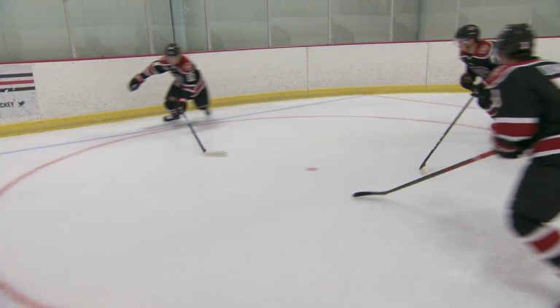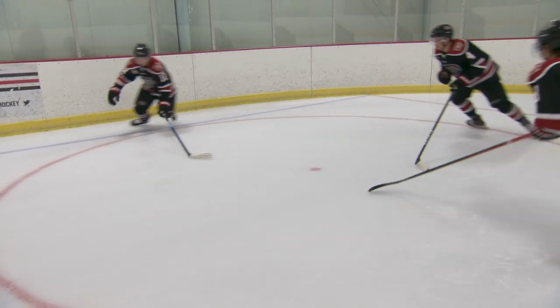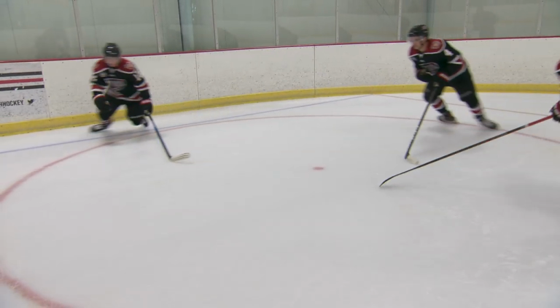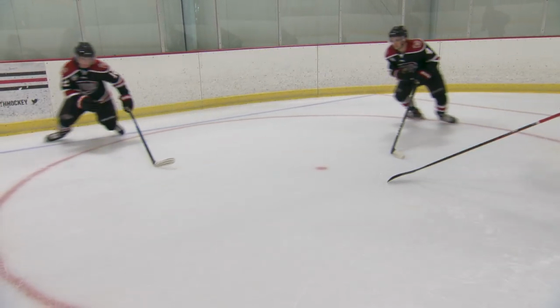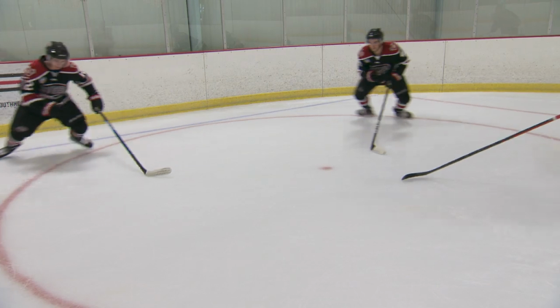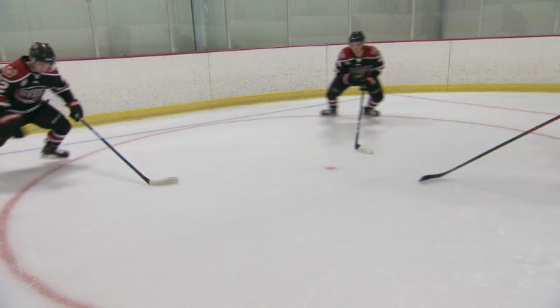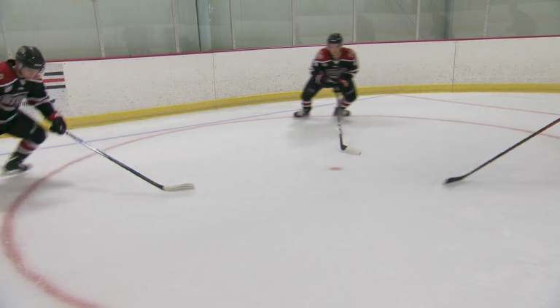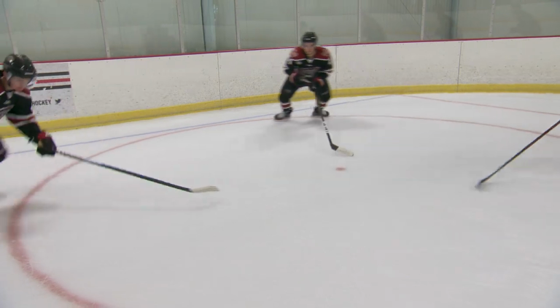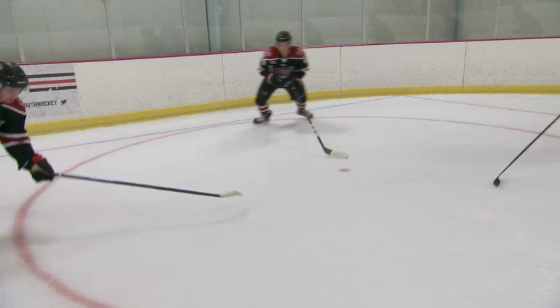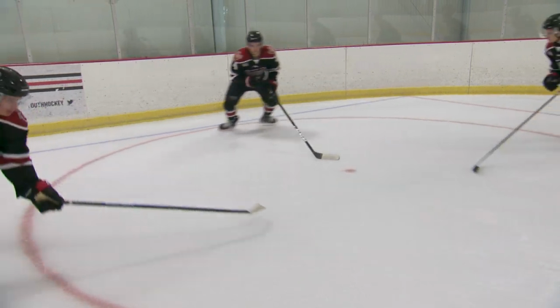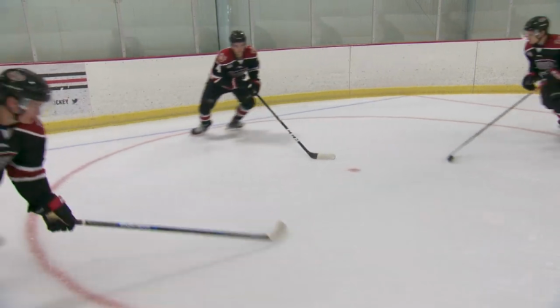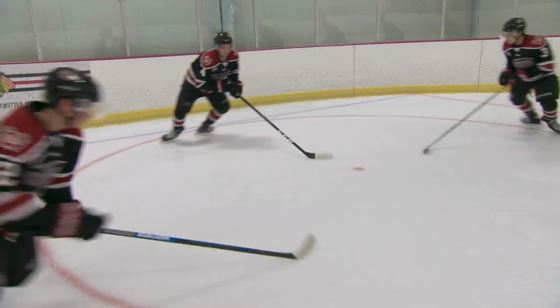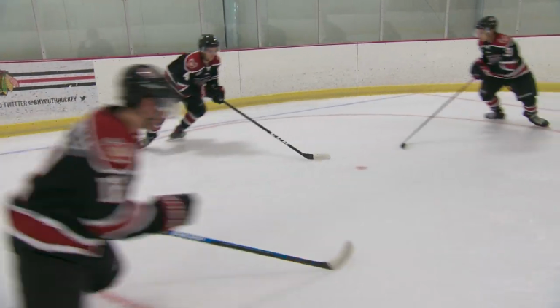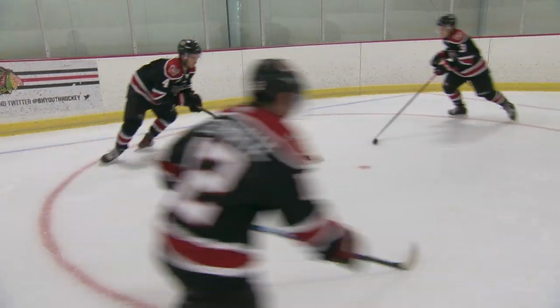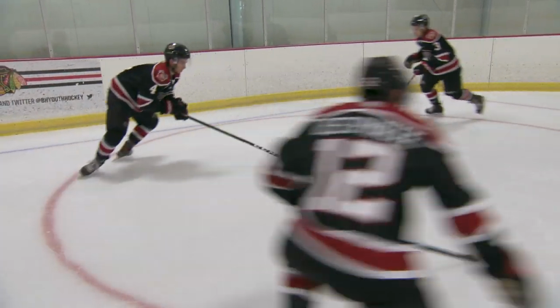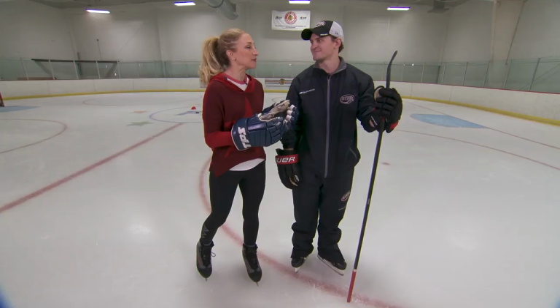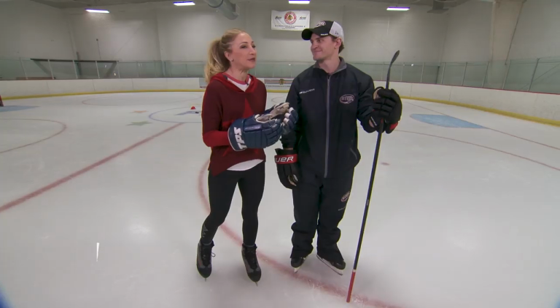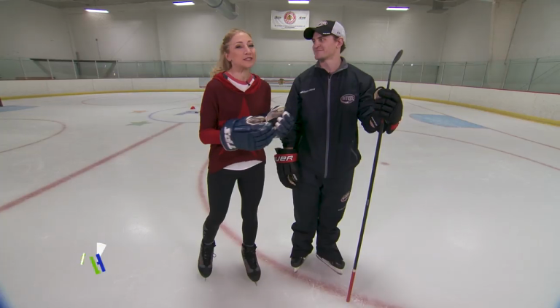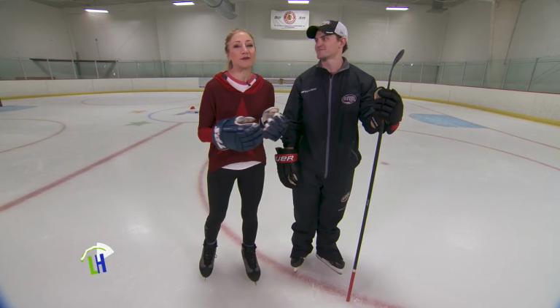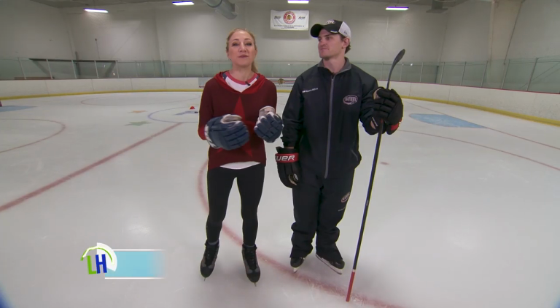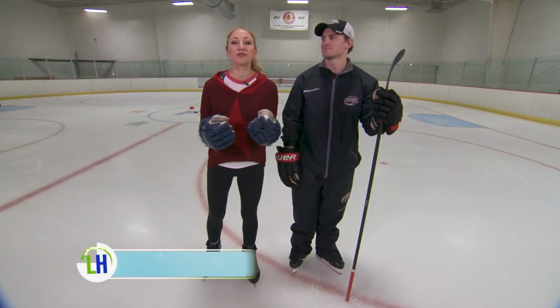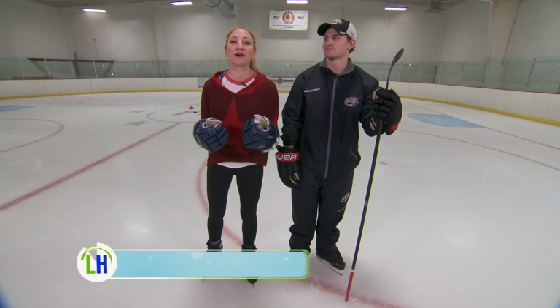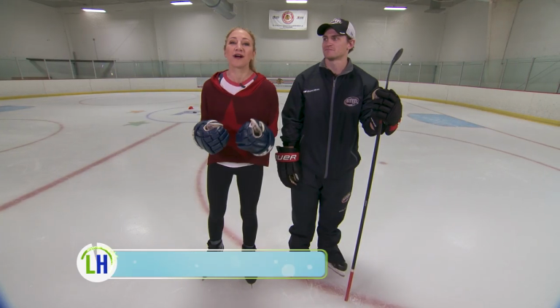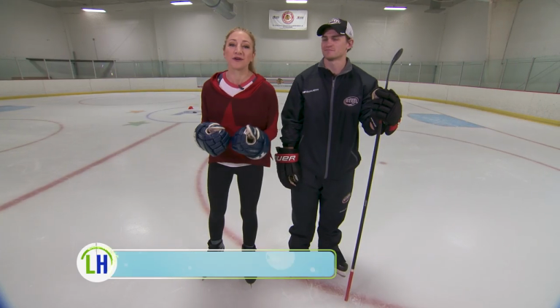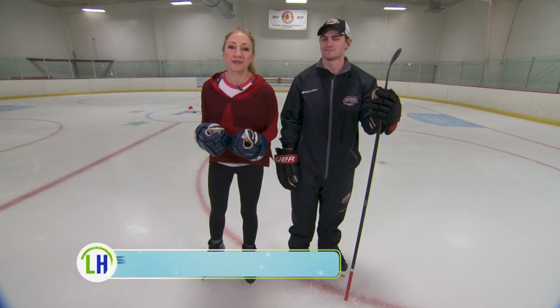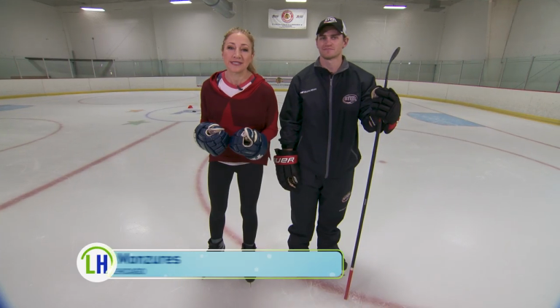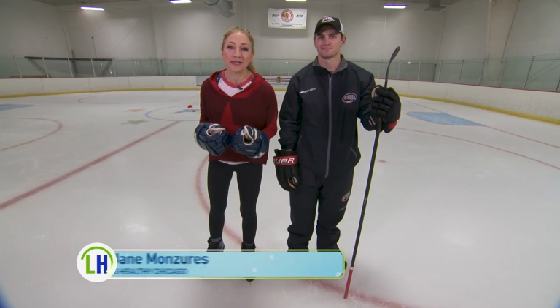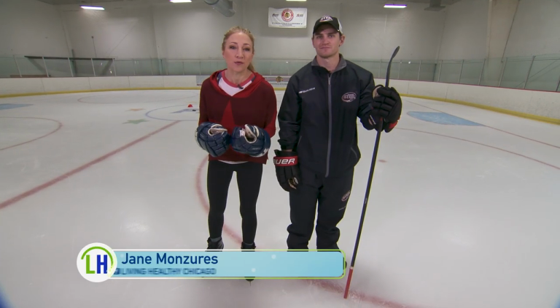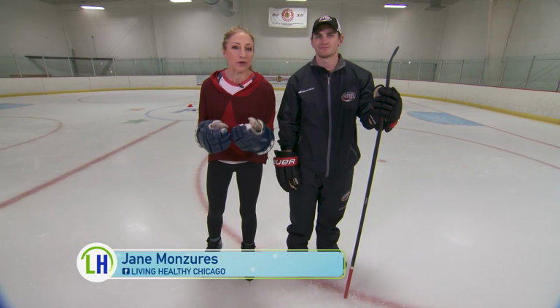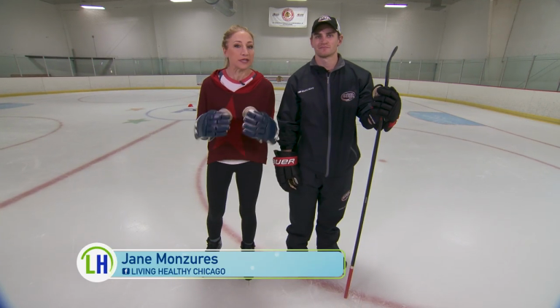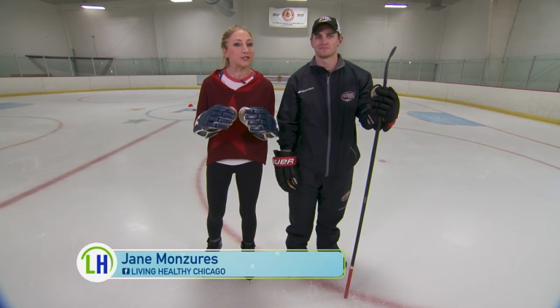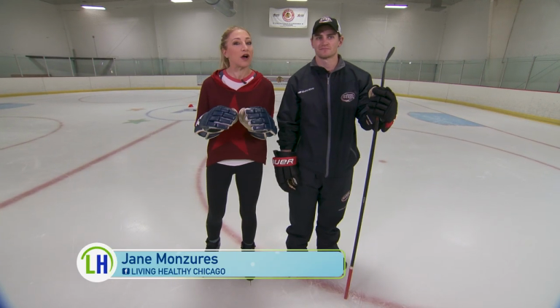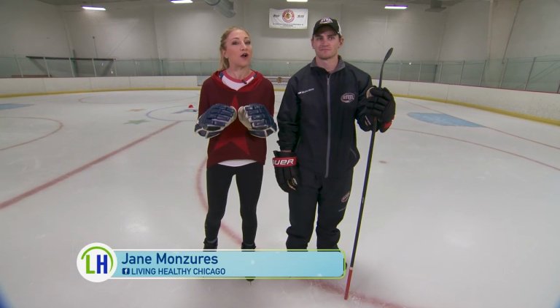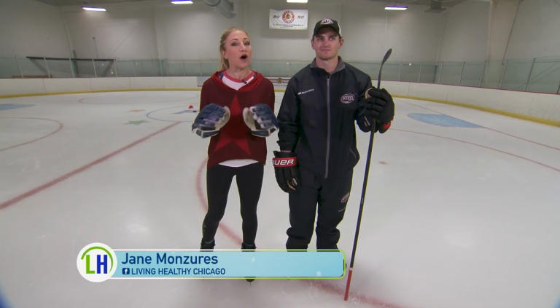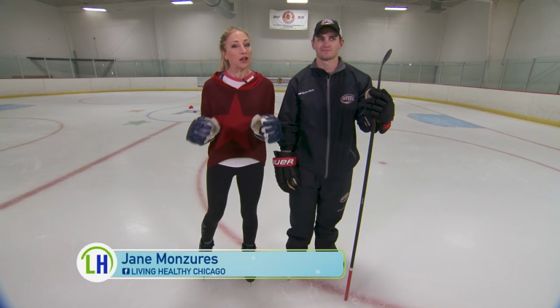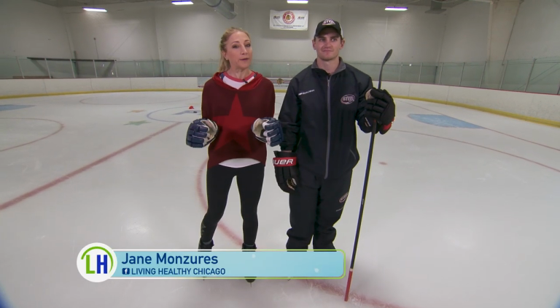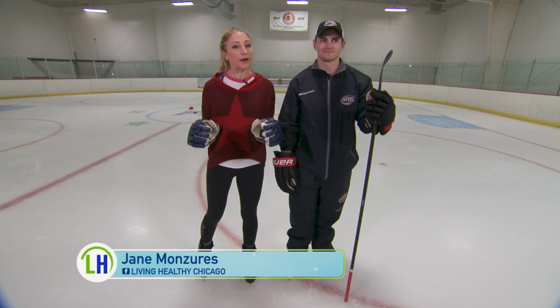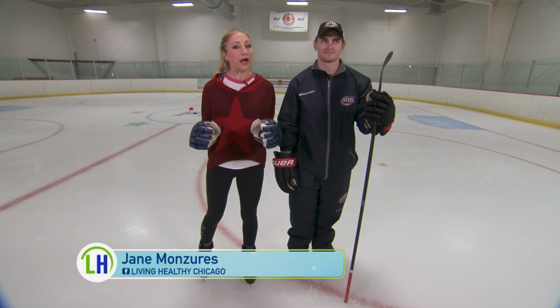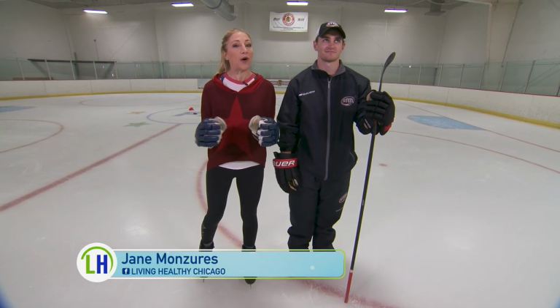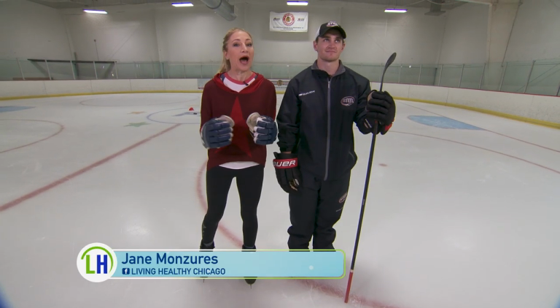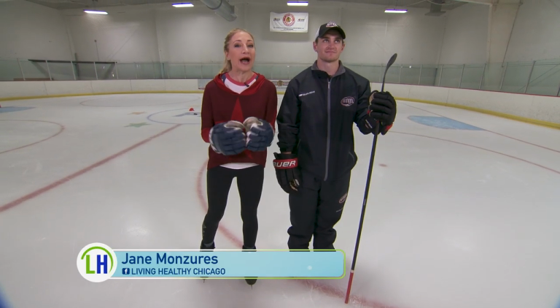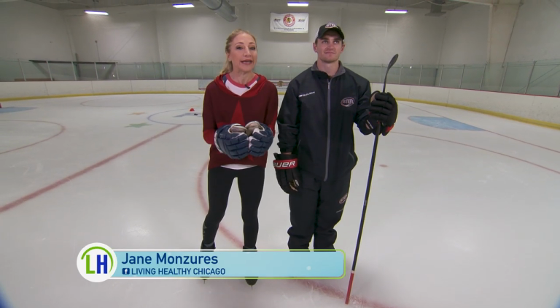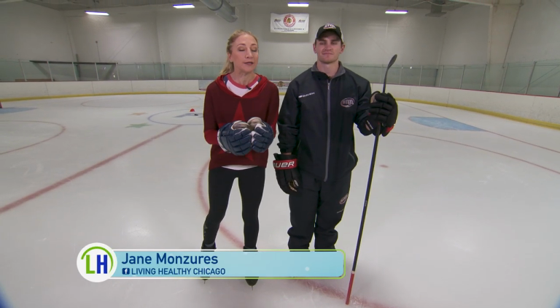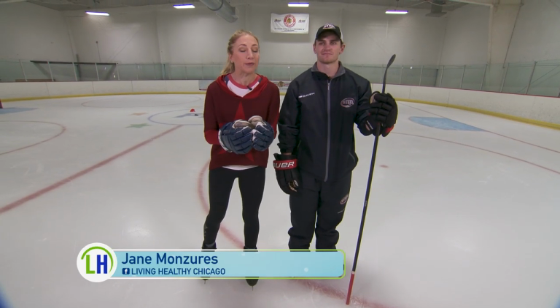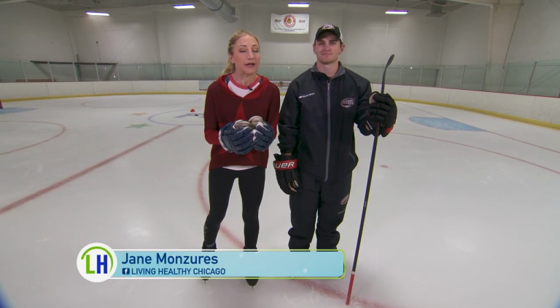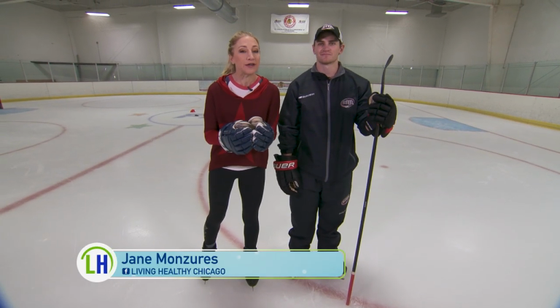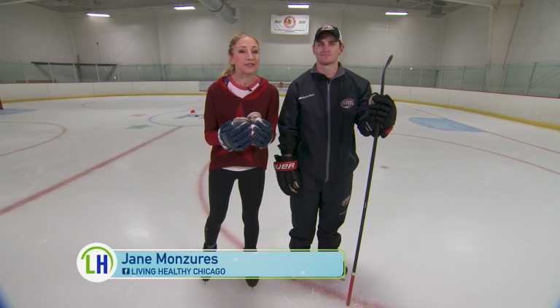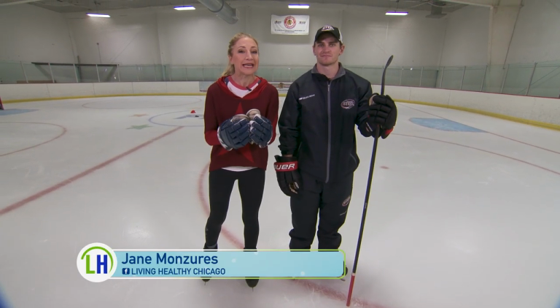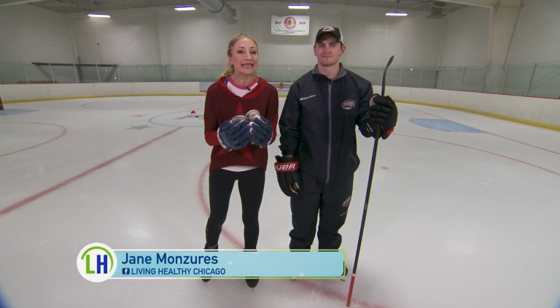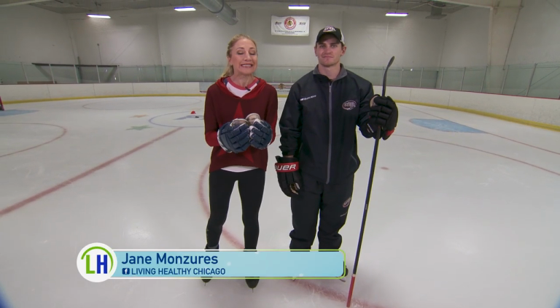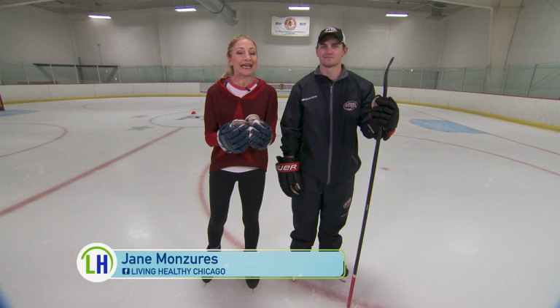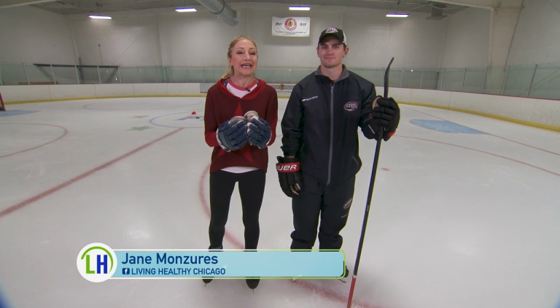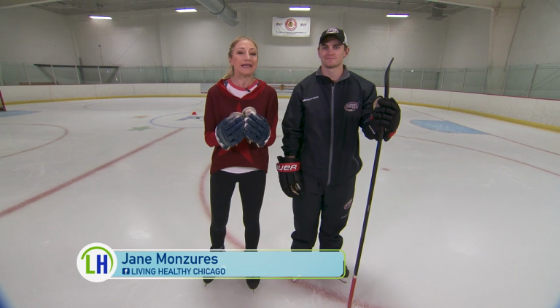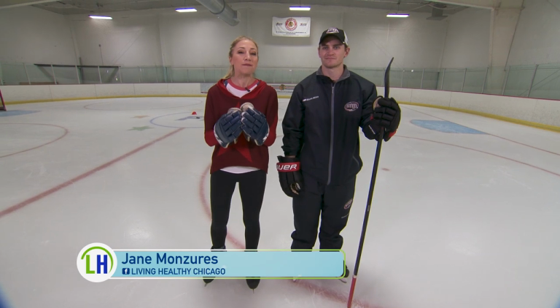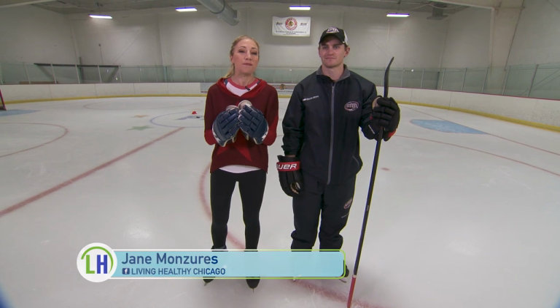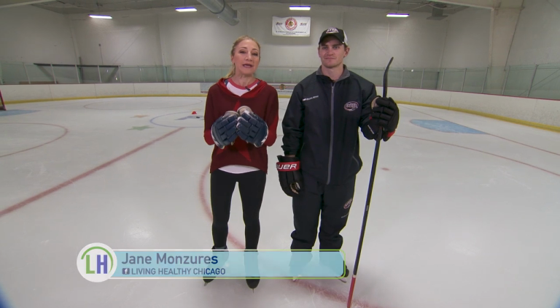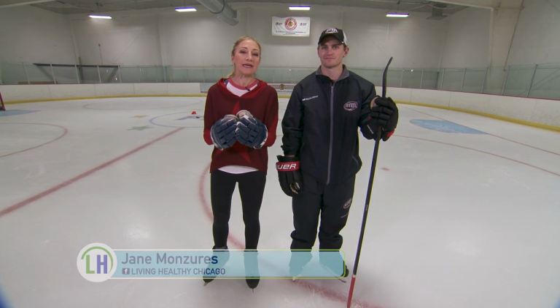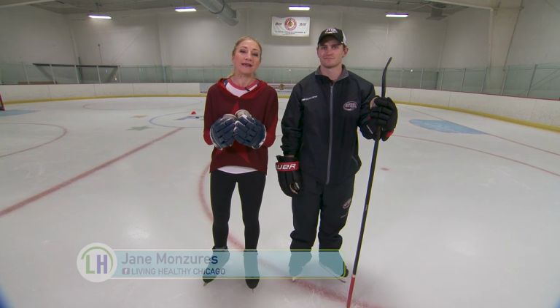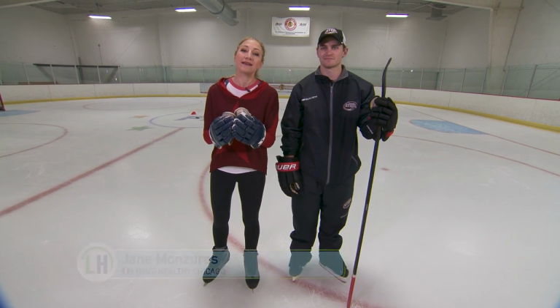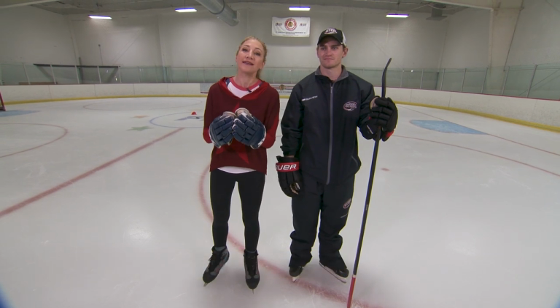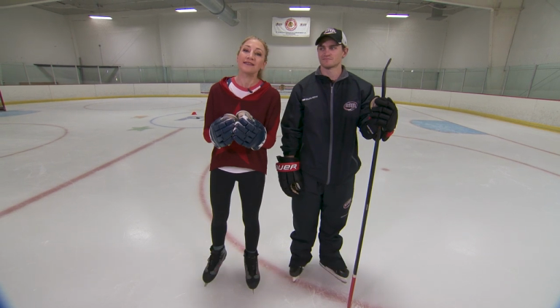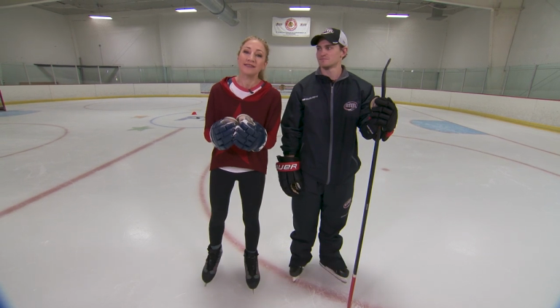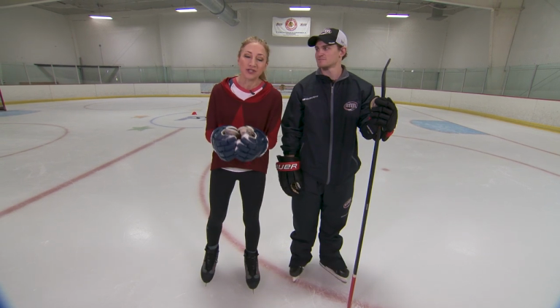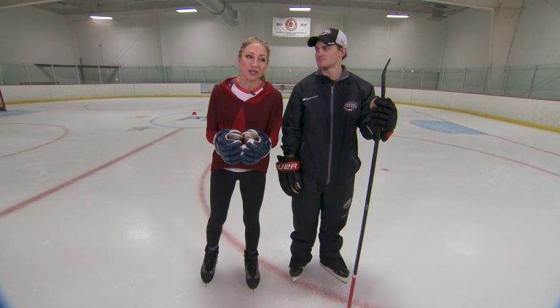I am here with Bobby Lucas from the Chicago Steel. We're going to talk all about how hockey players stay in peak condition.